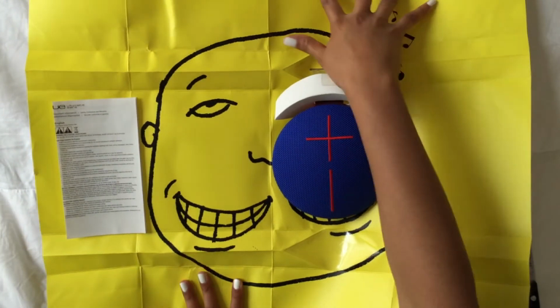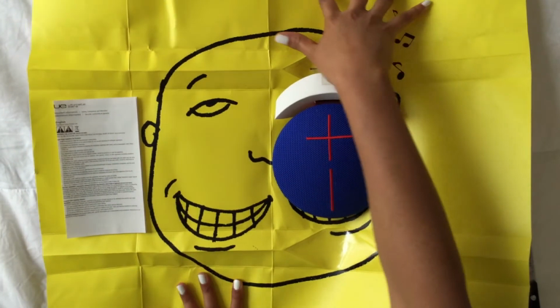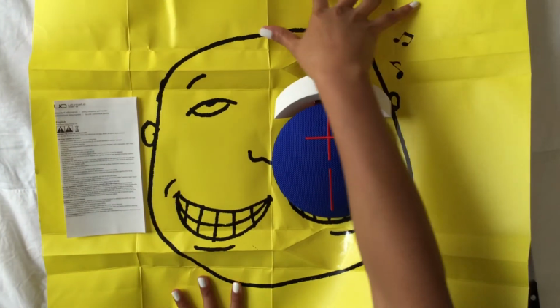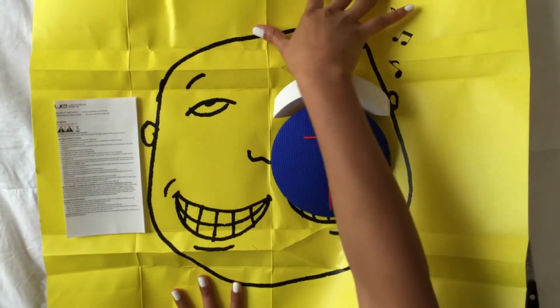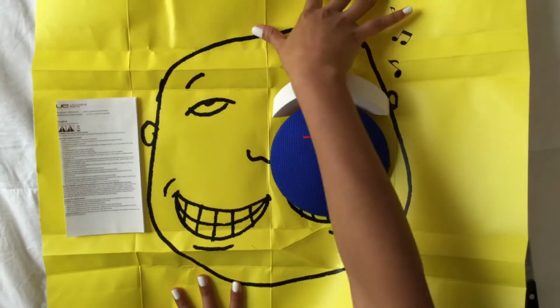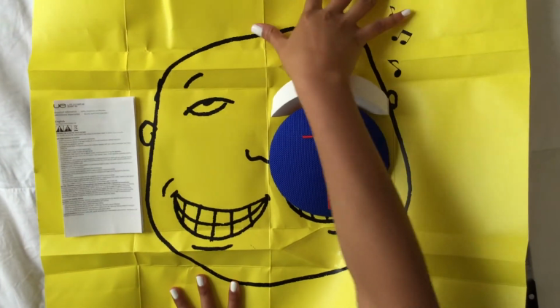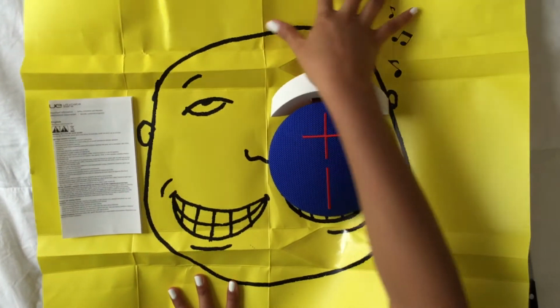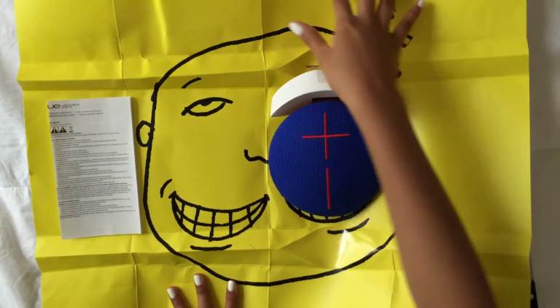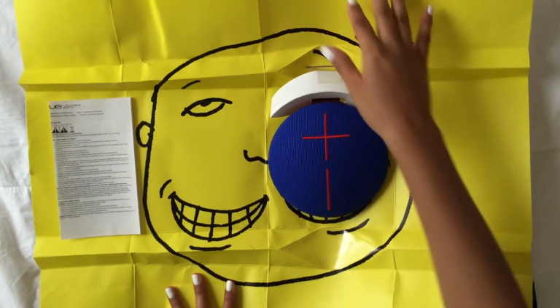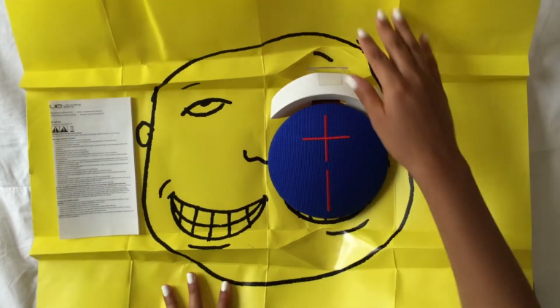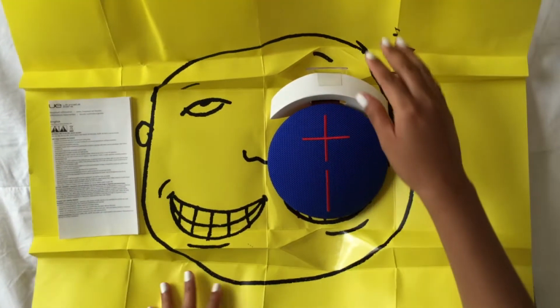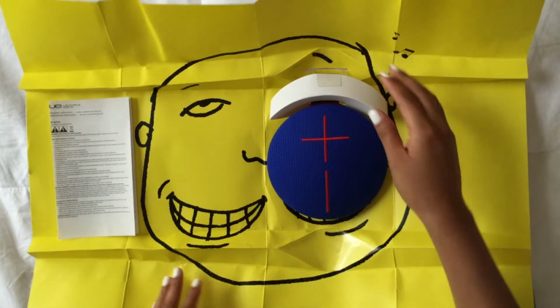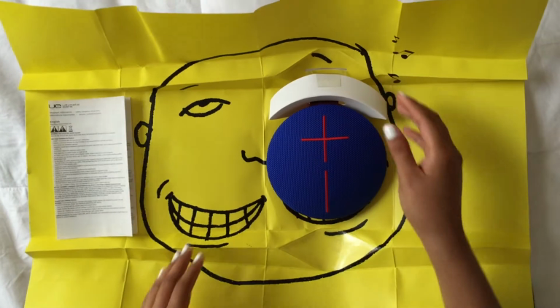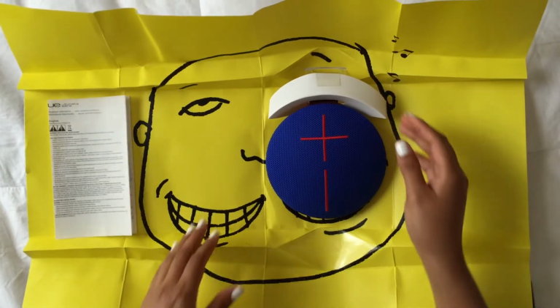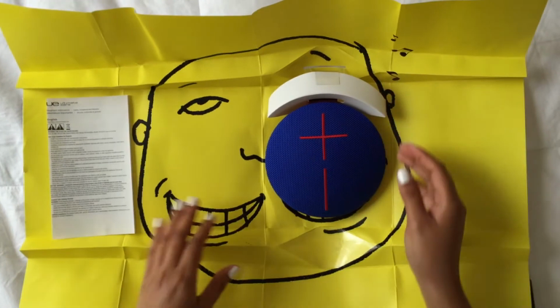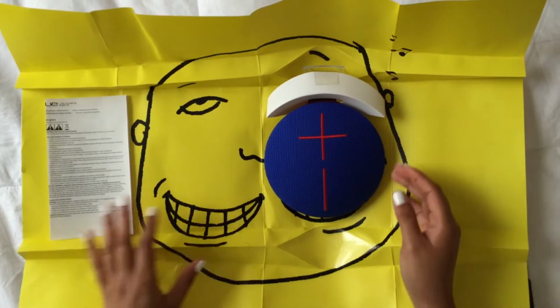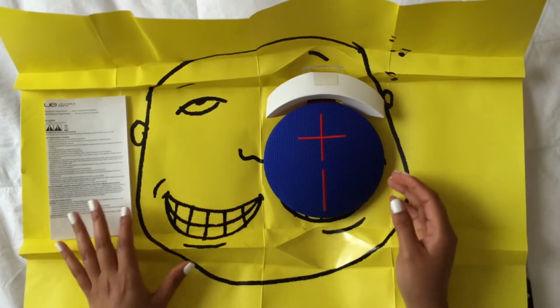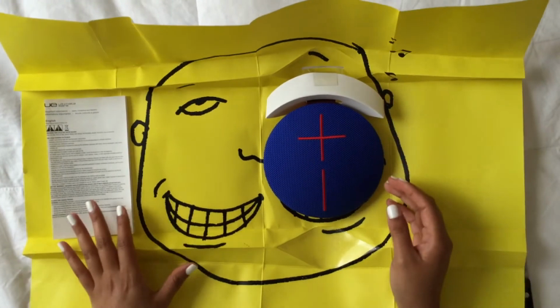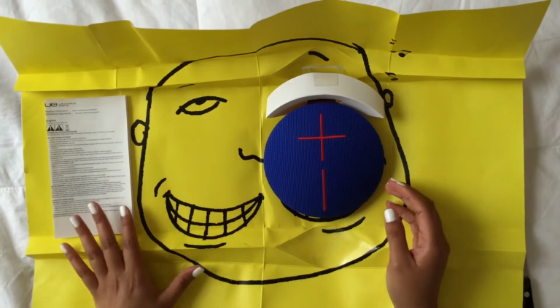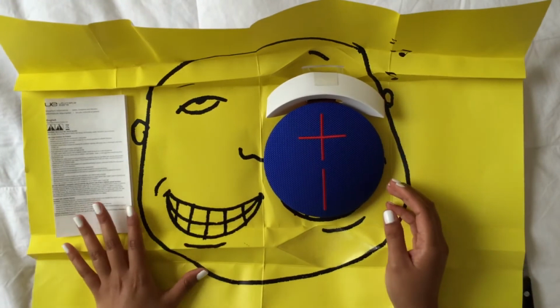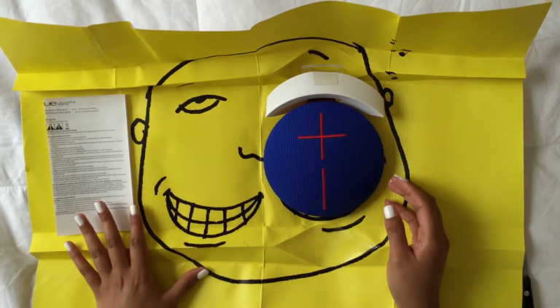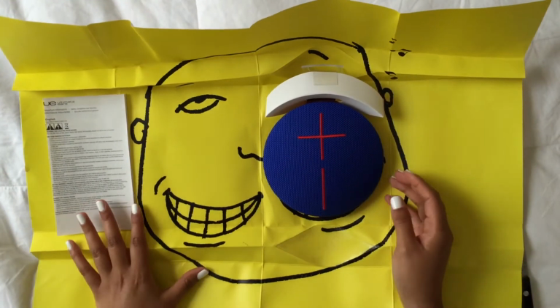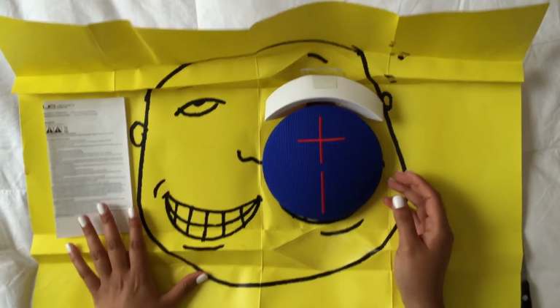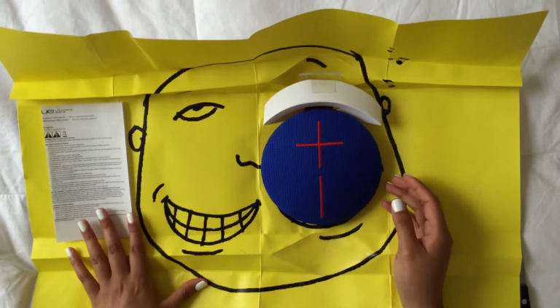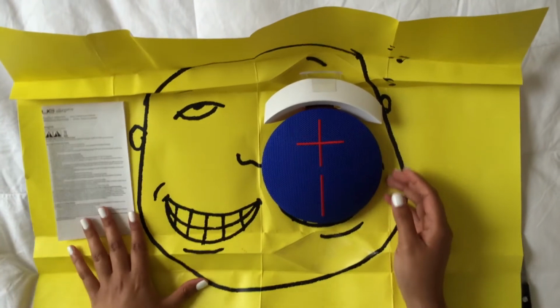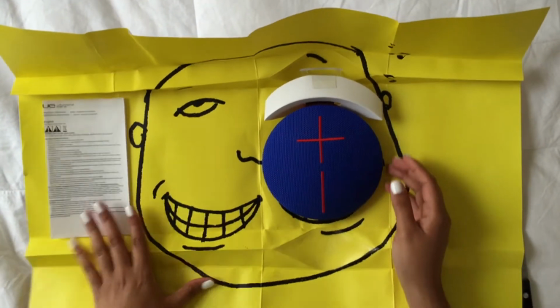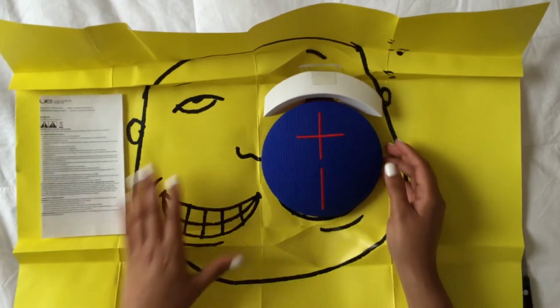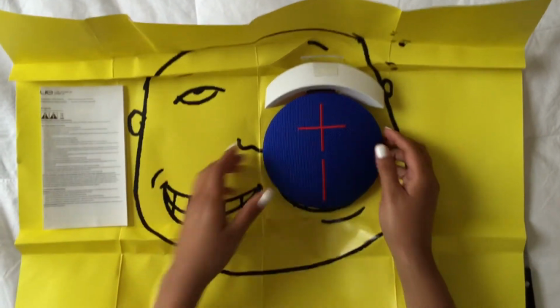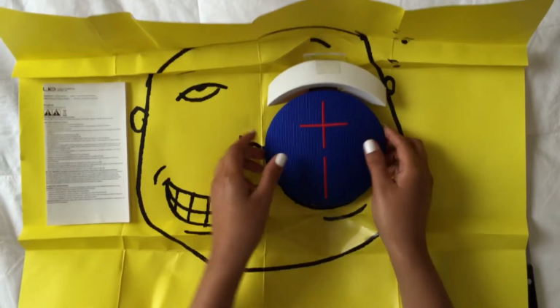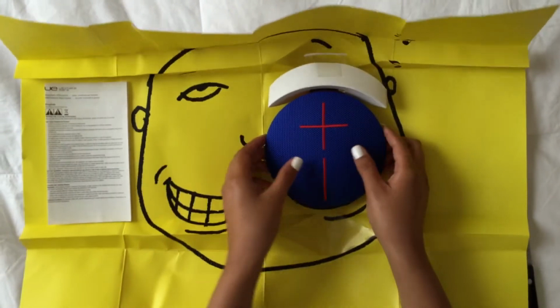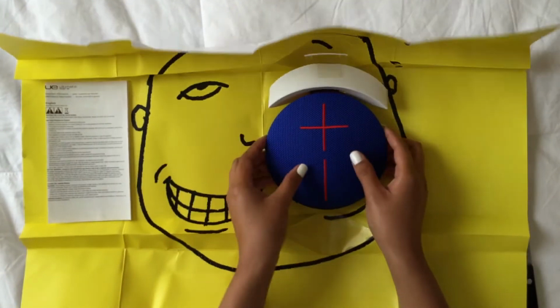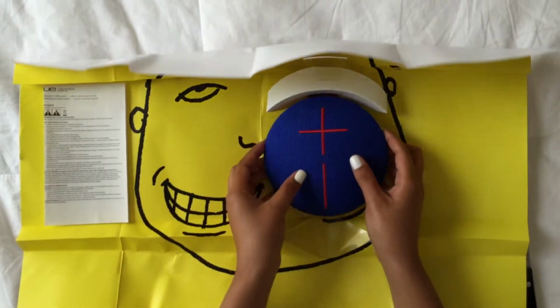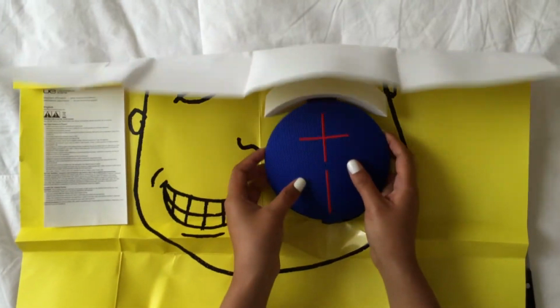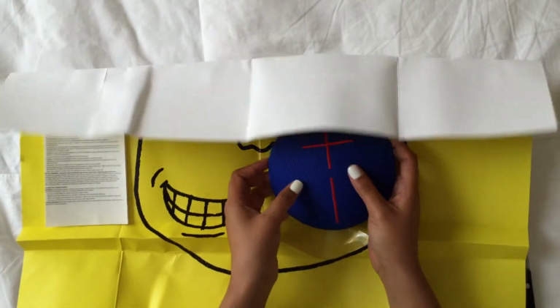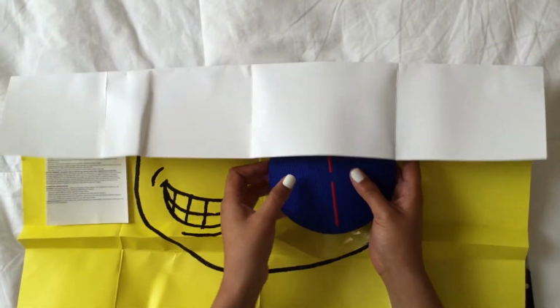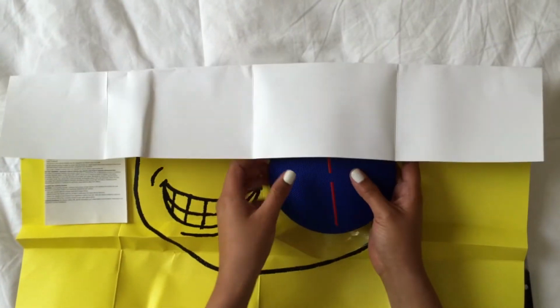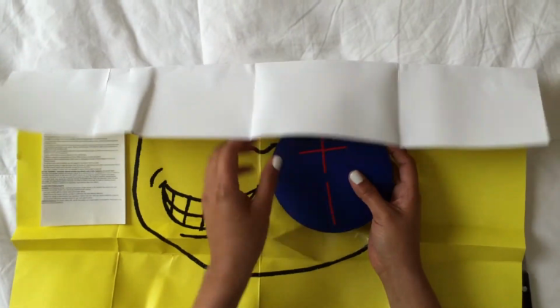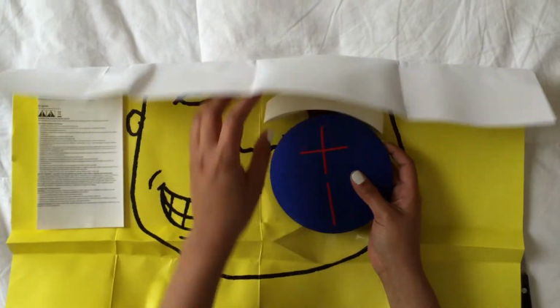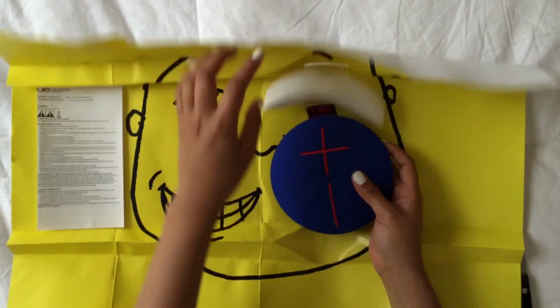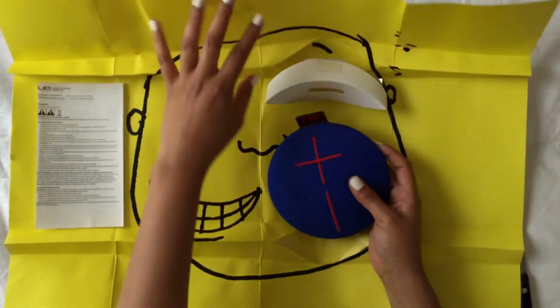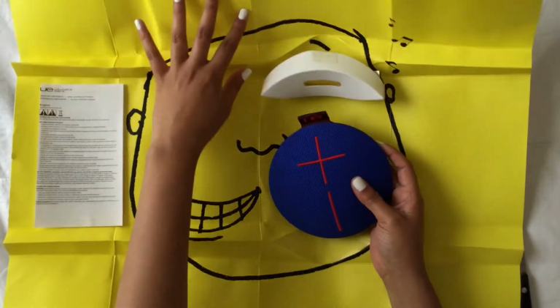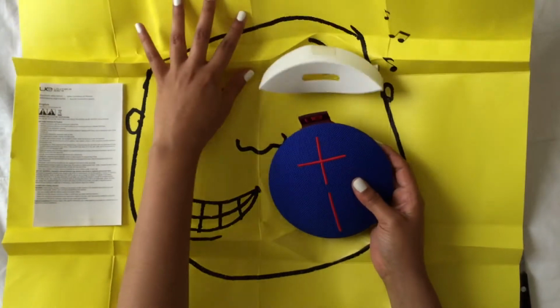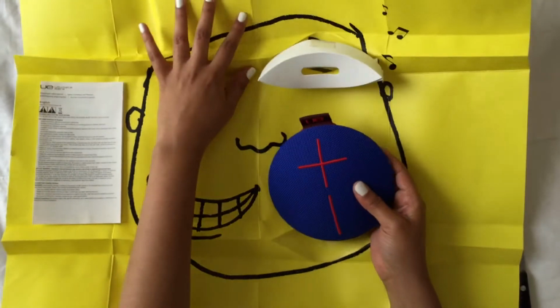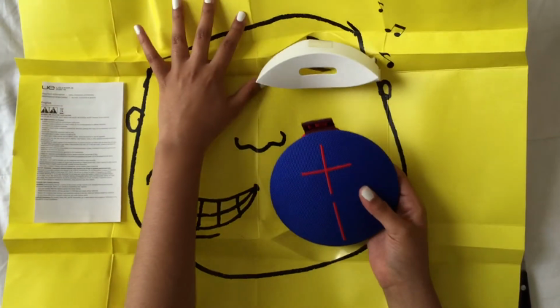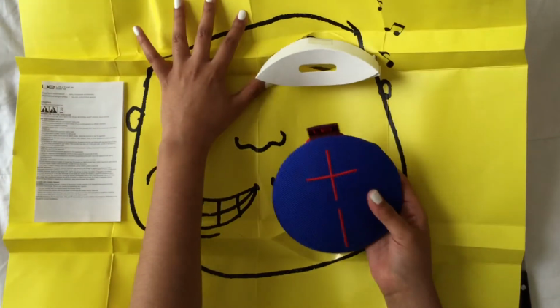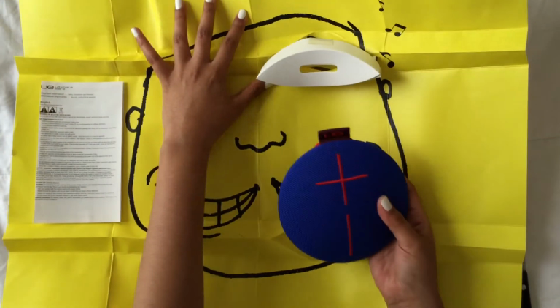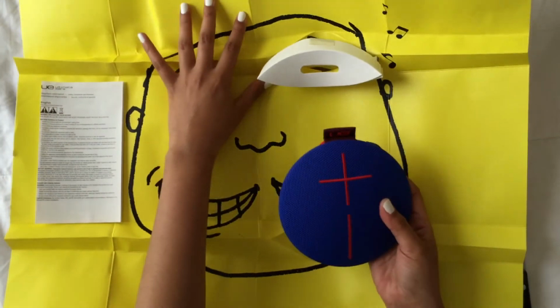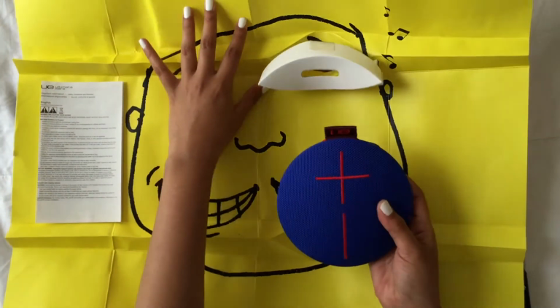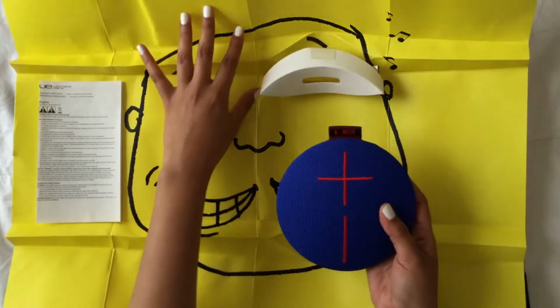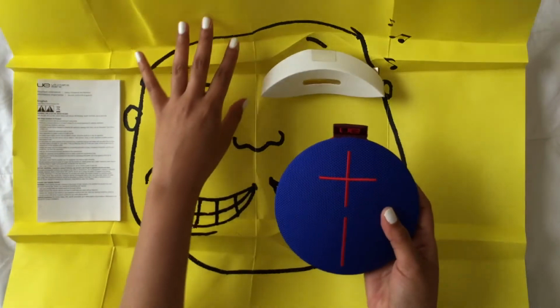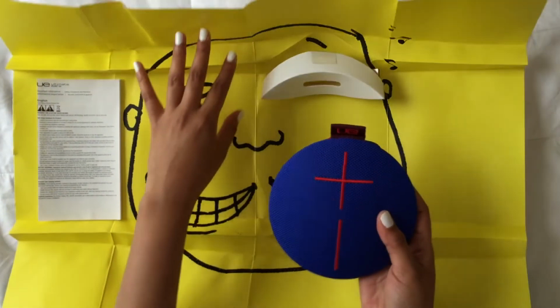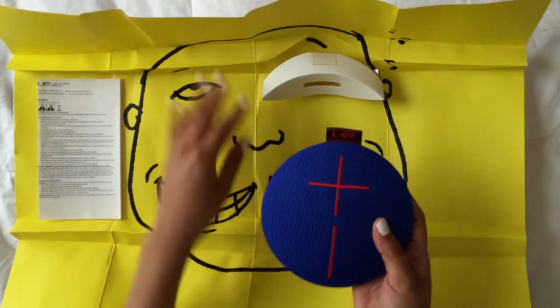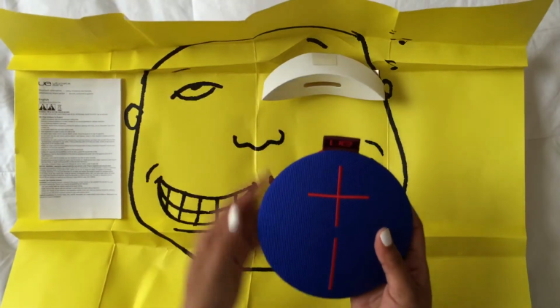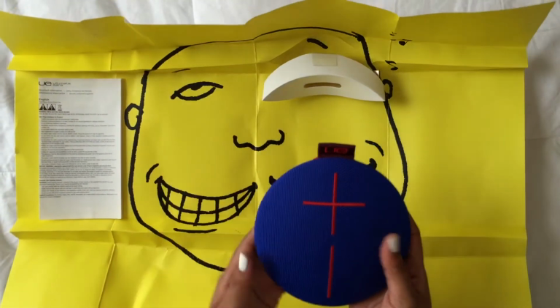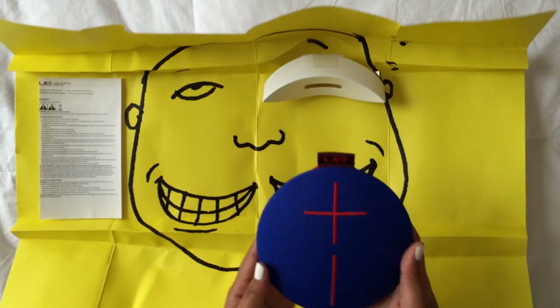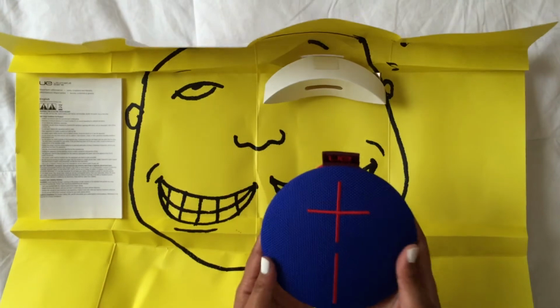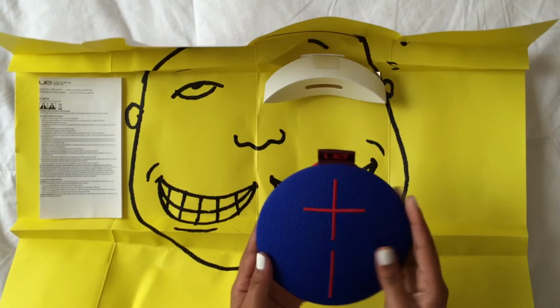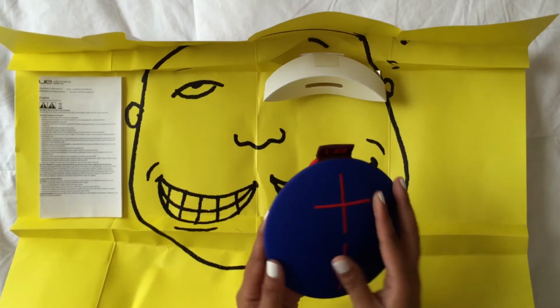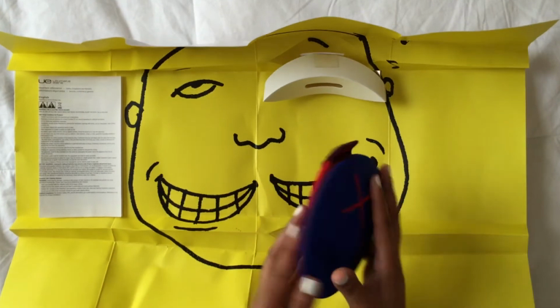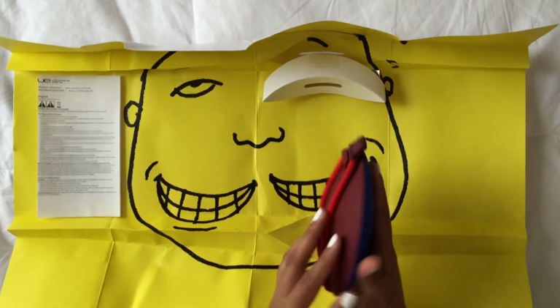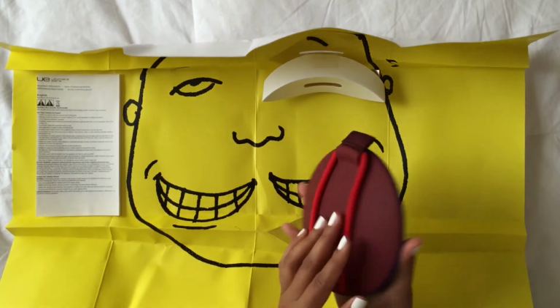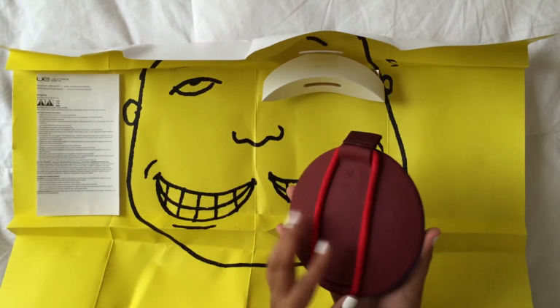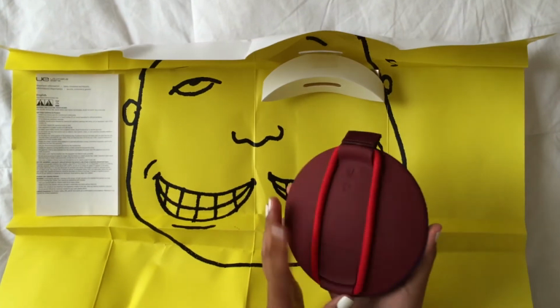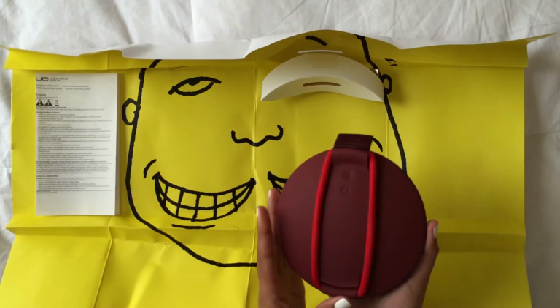Inside the unique poster packaging you're going to find the UE Roll itself, a micro USB cable, and of course that poster I just told you about.